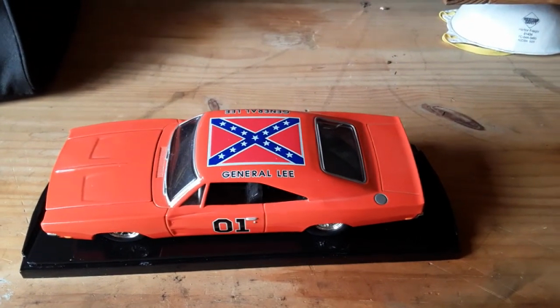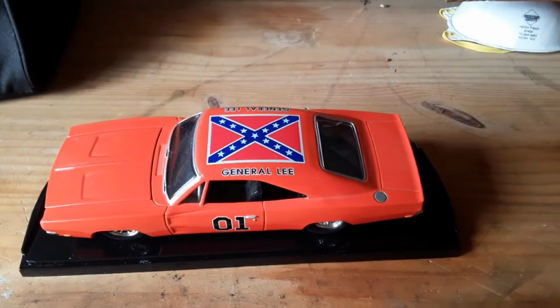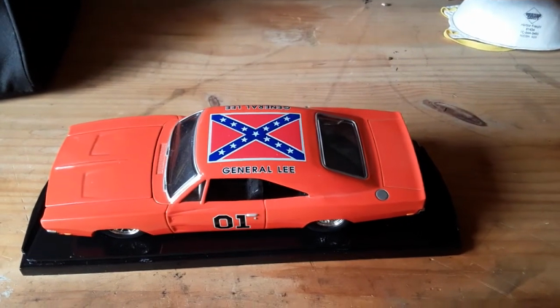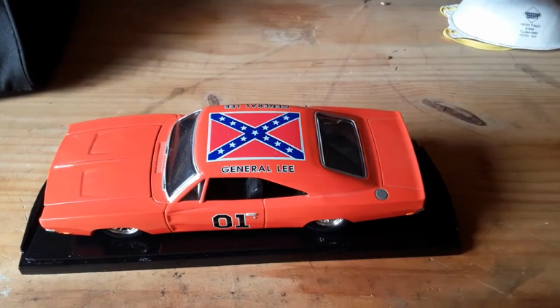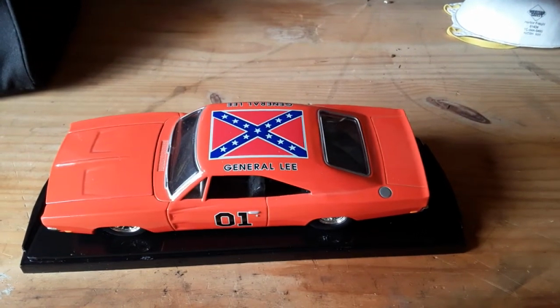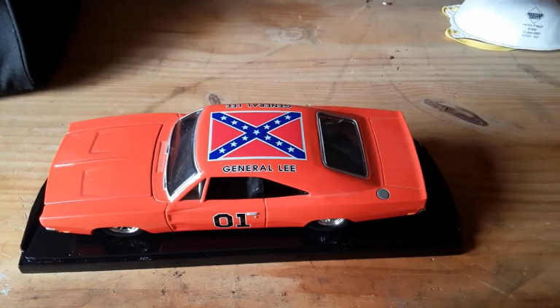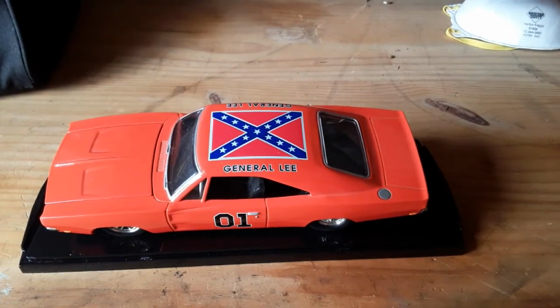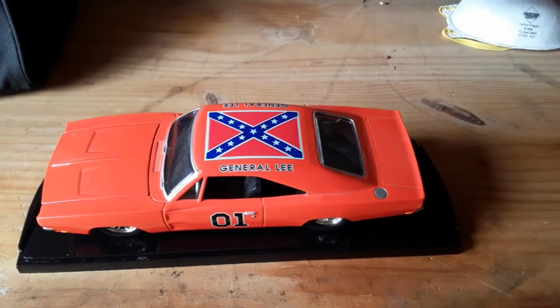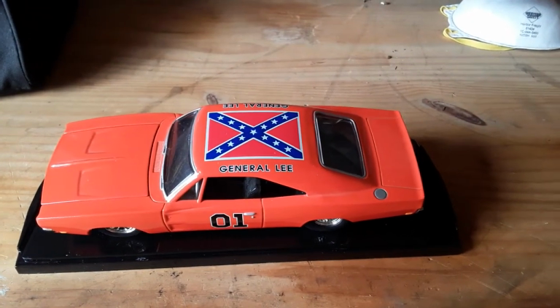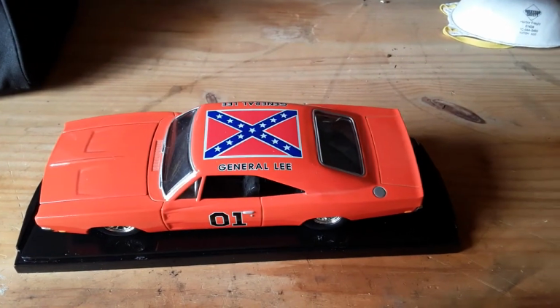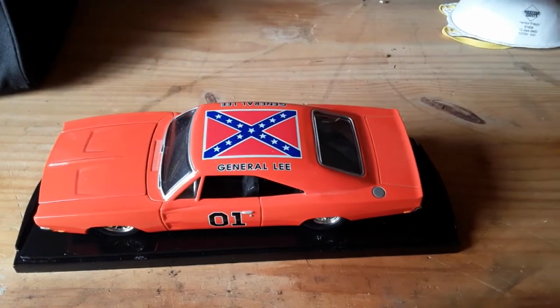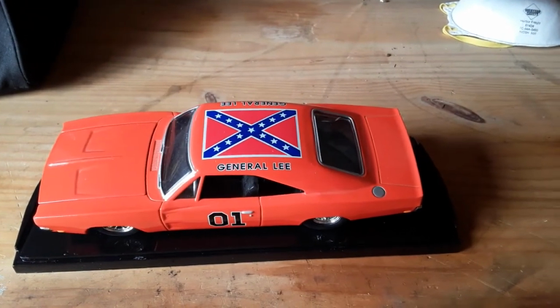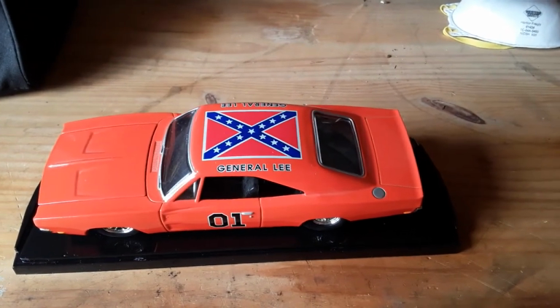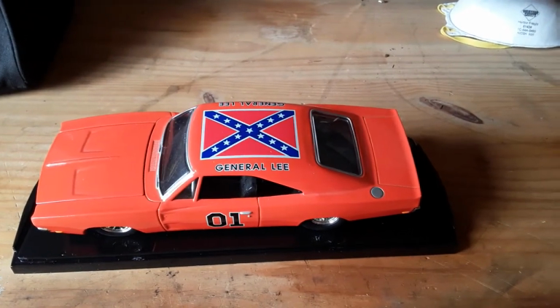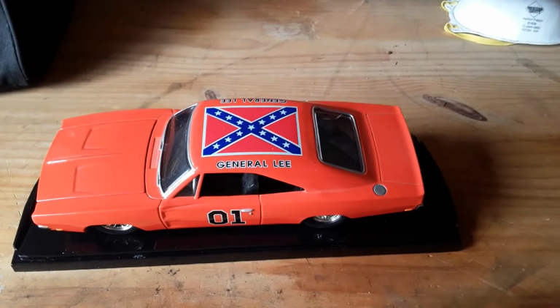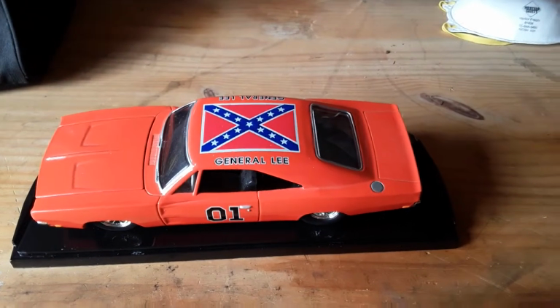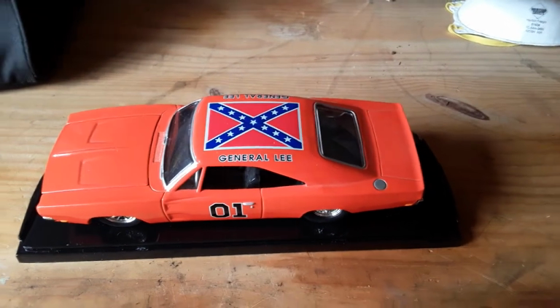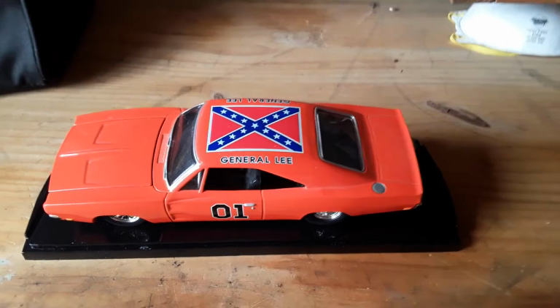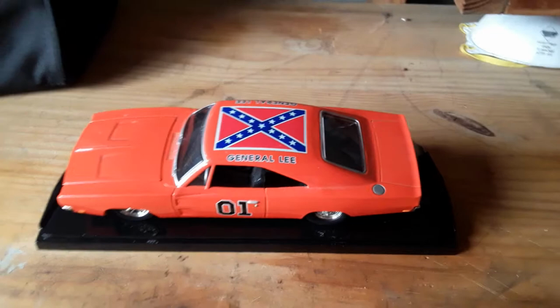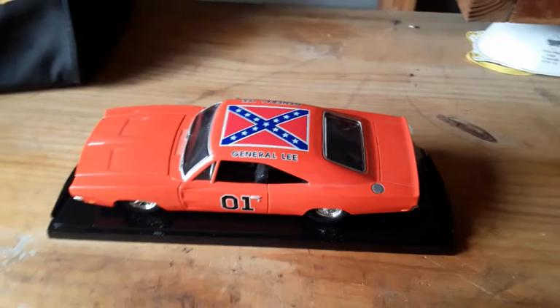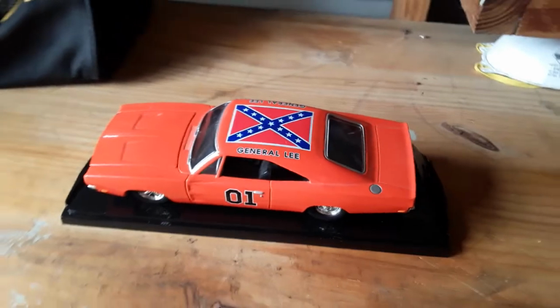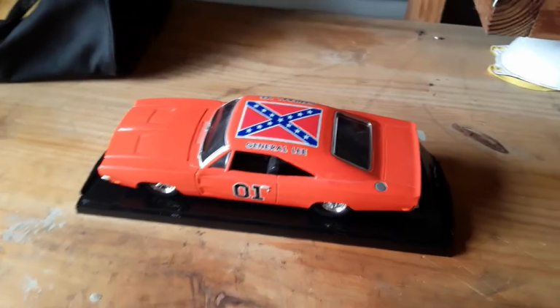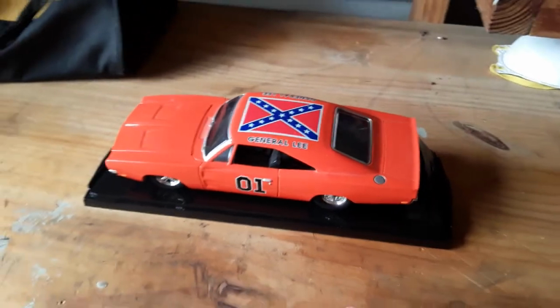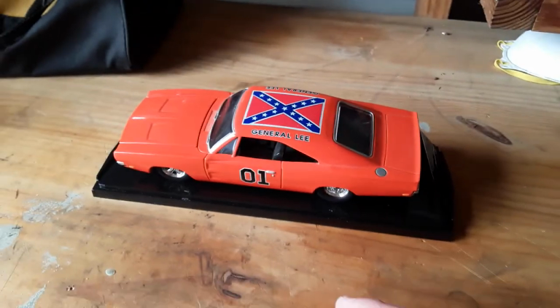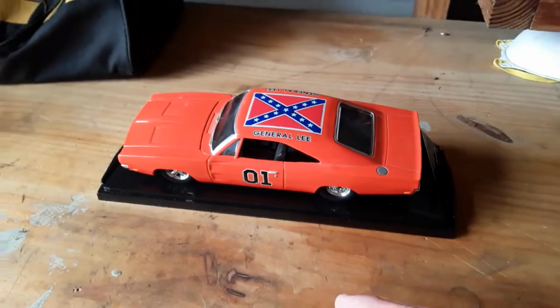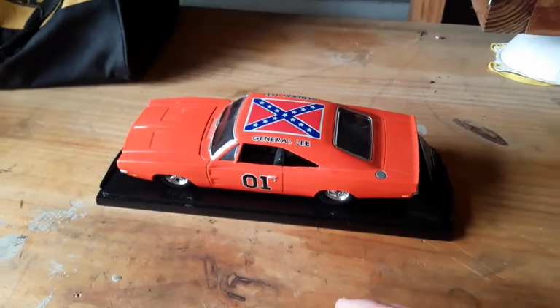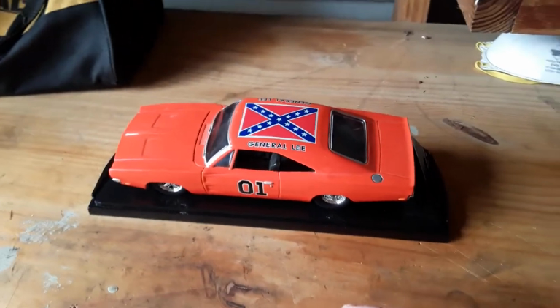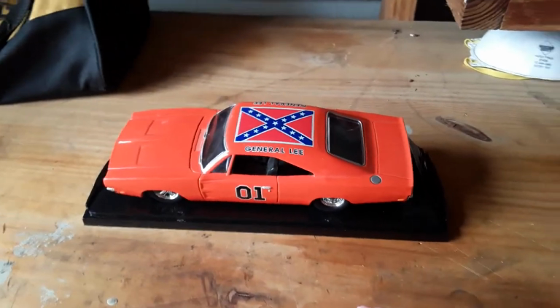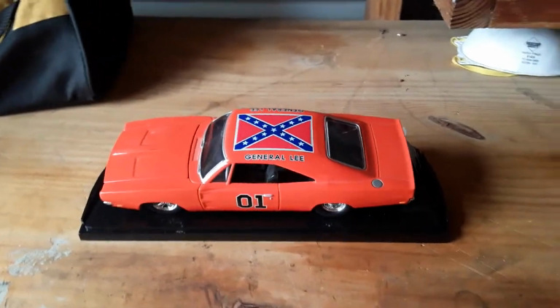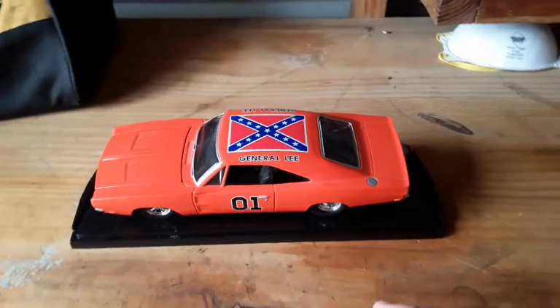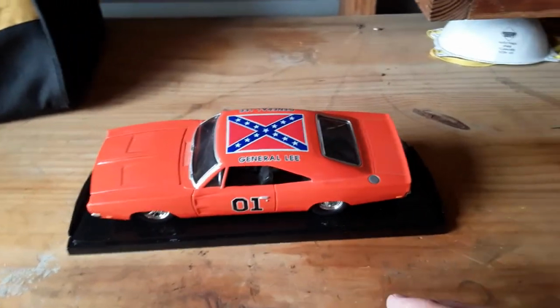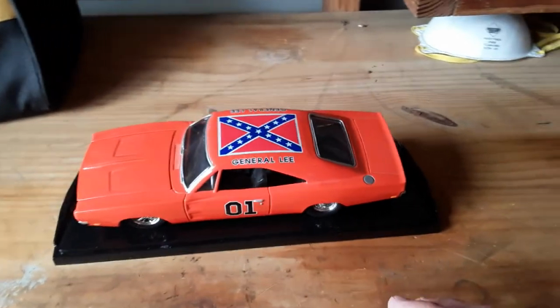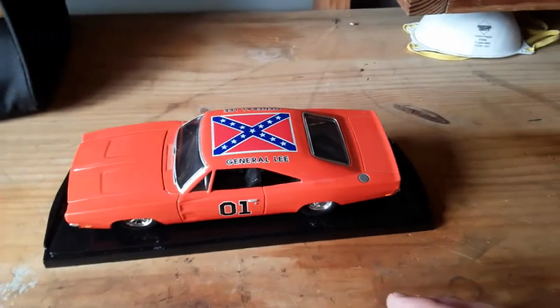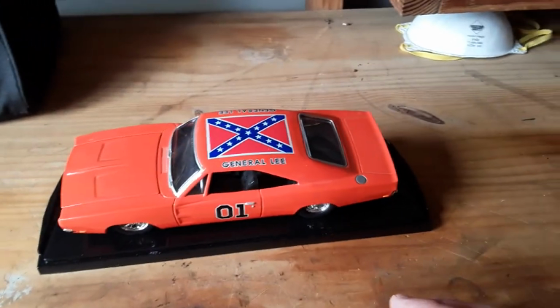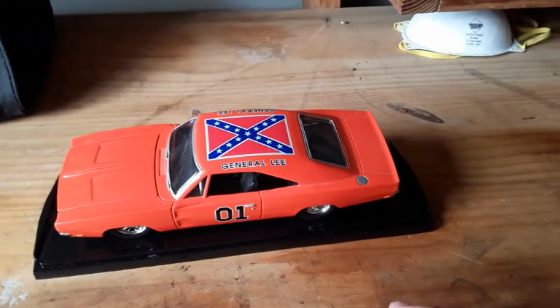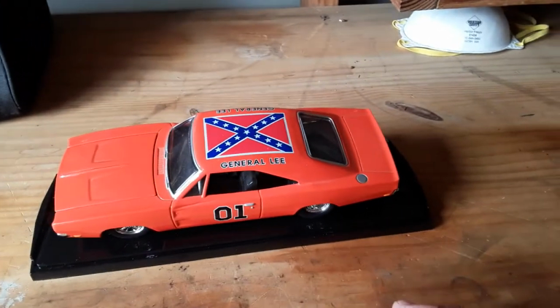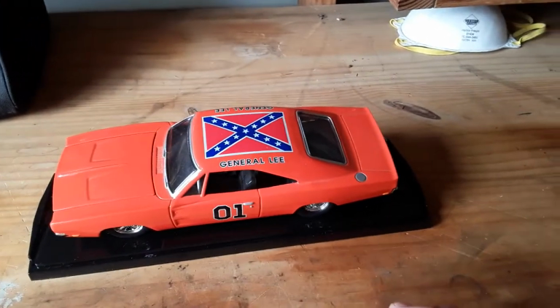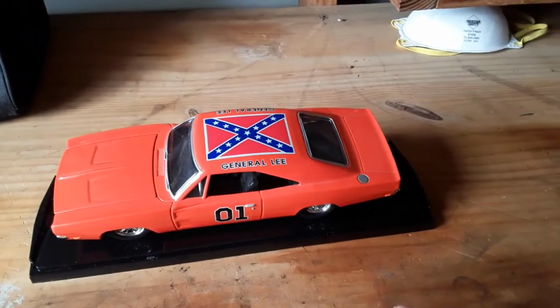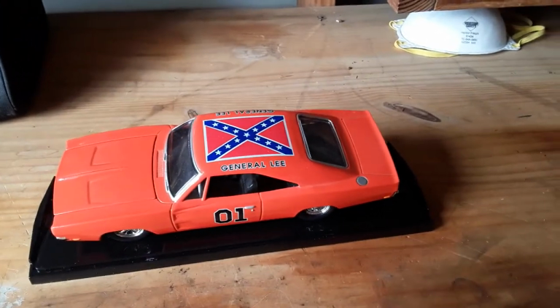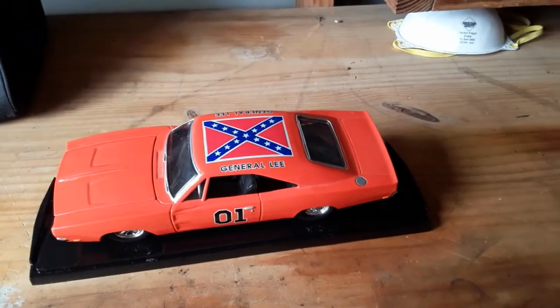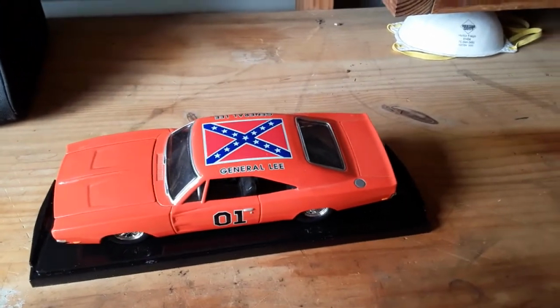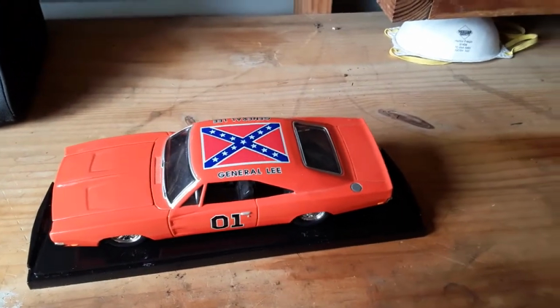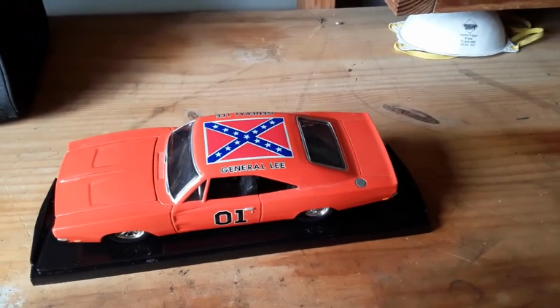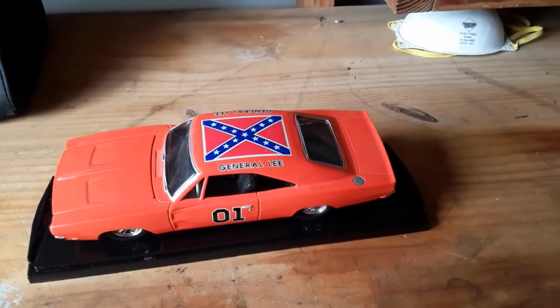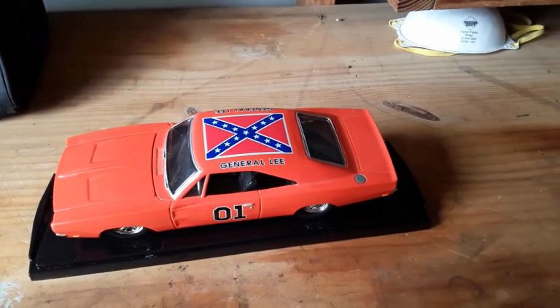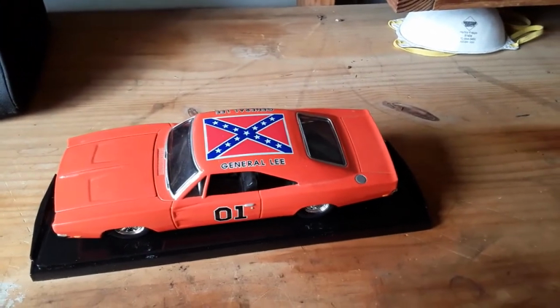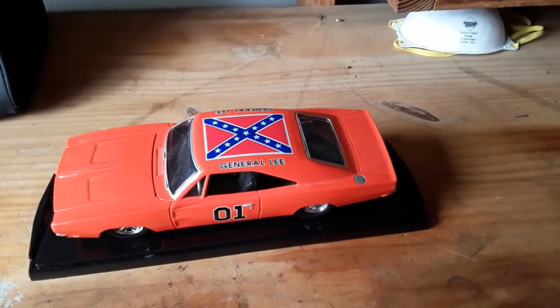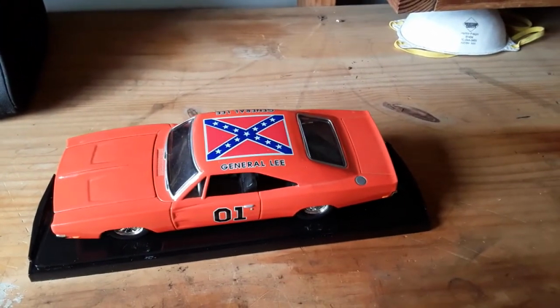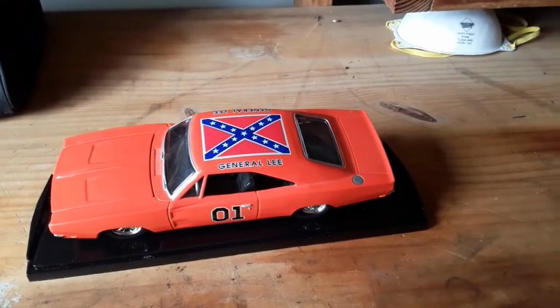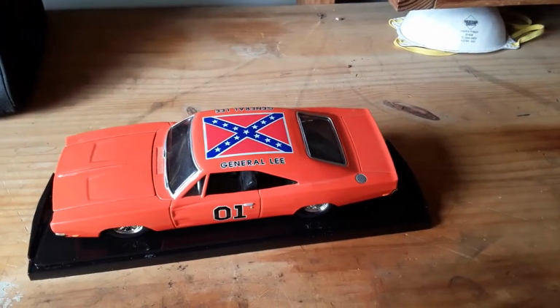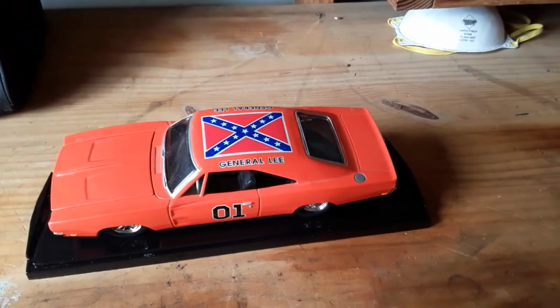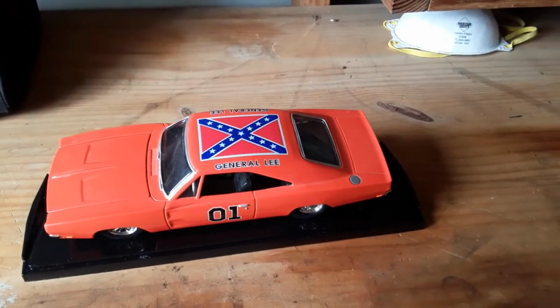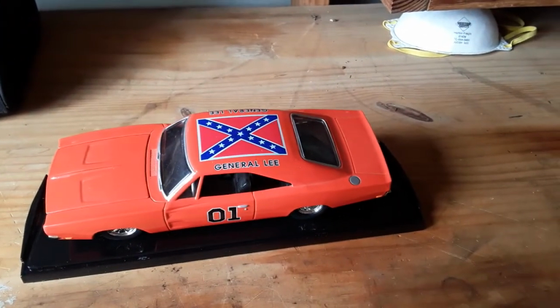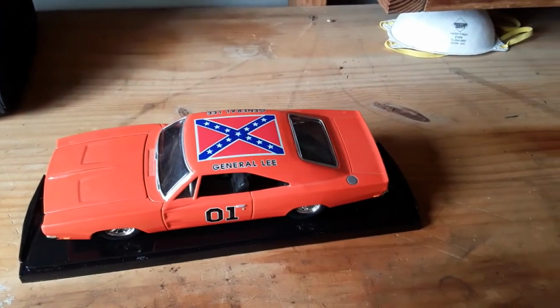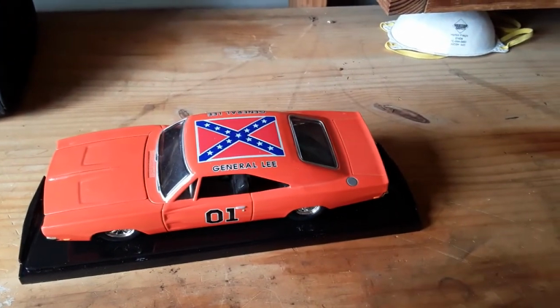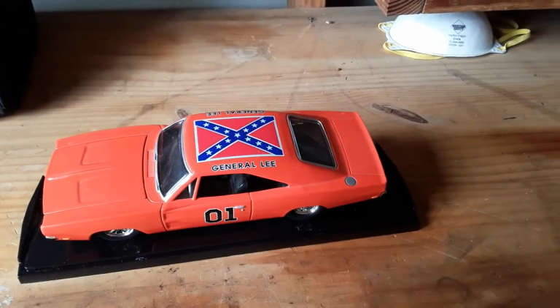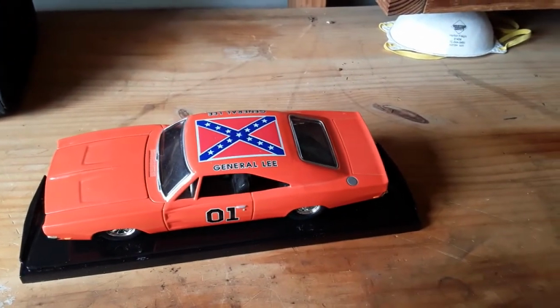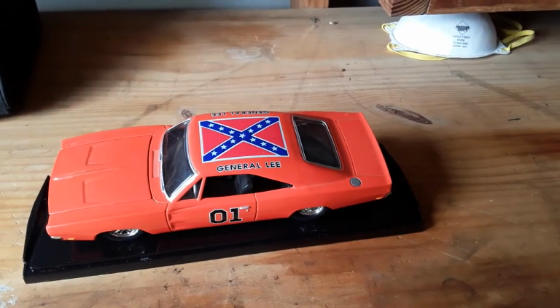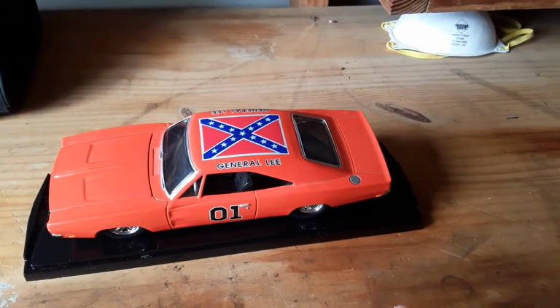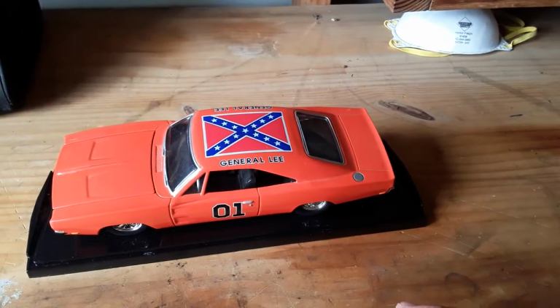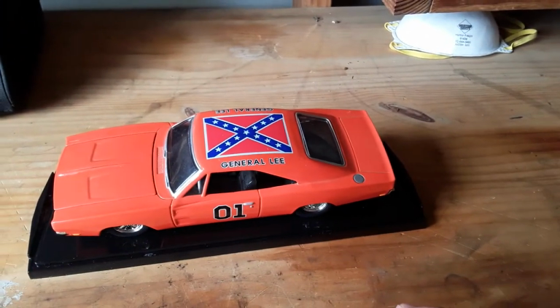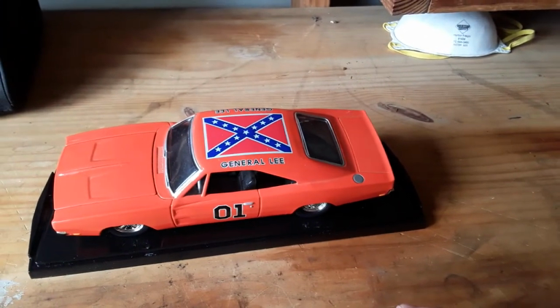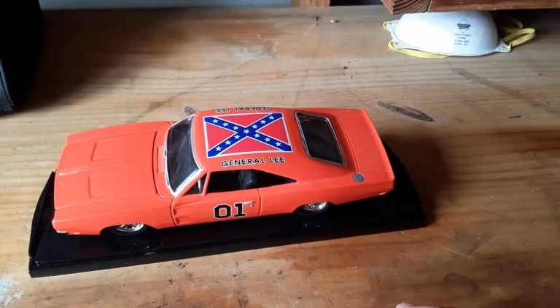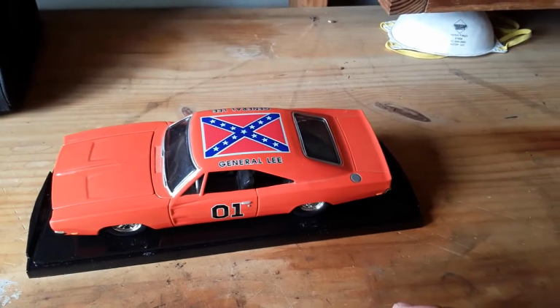Regardless of what the Confederates fought for, there was a lot of bloodshed and we need to respect that.